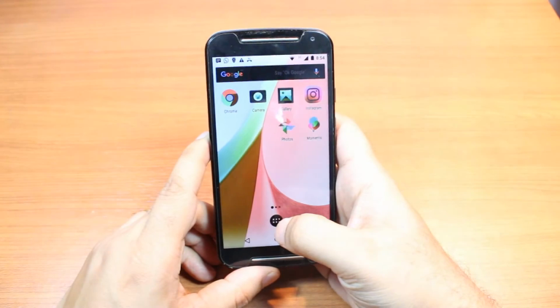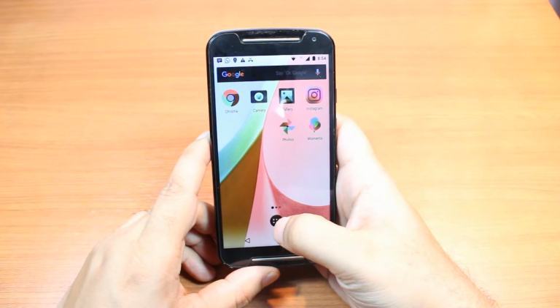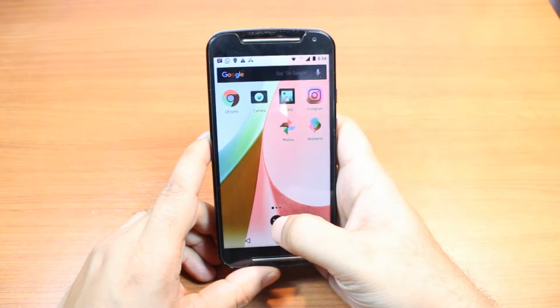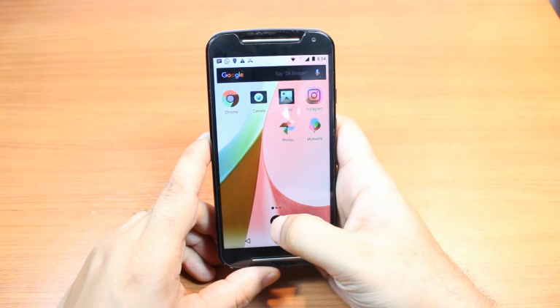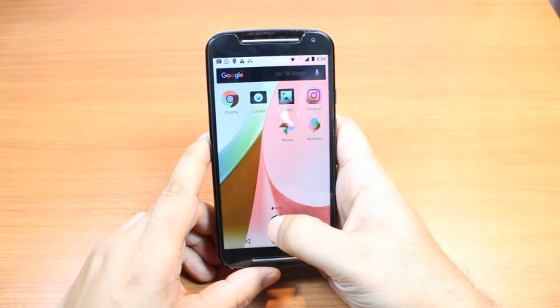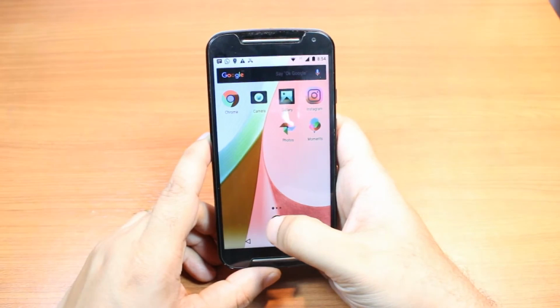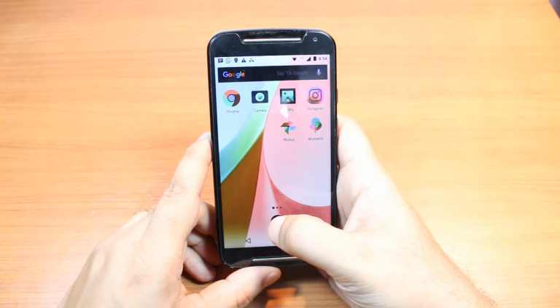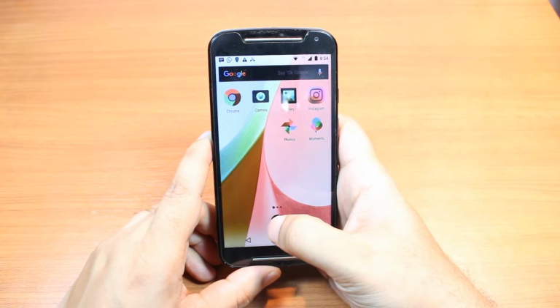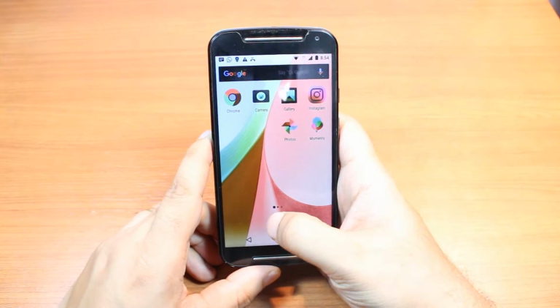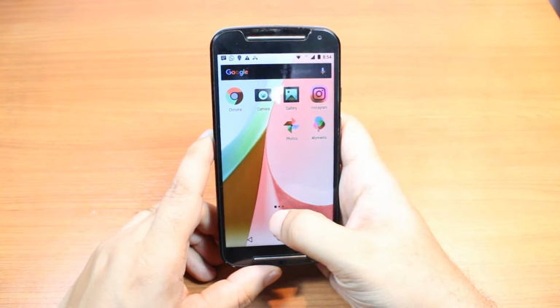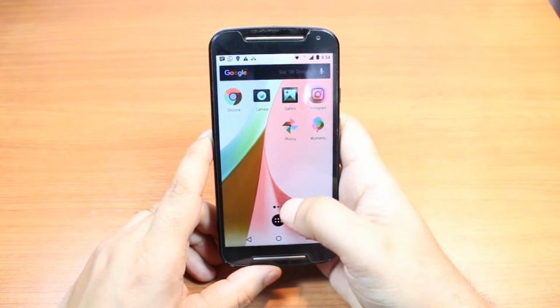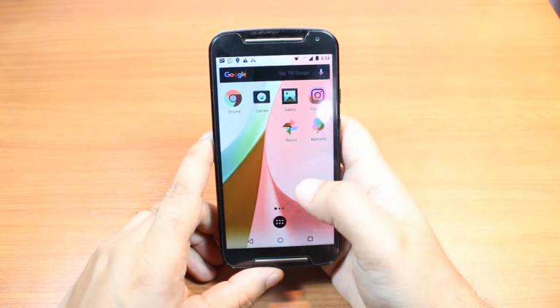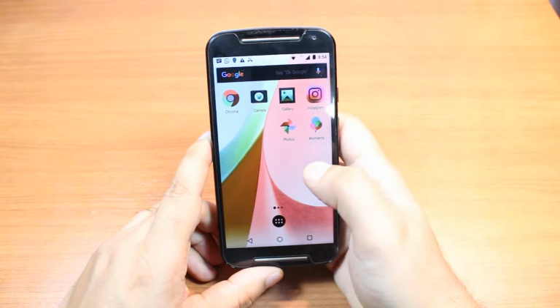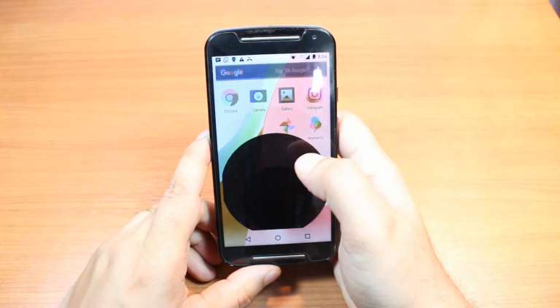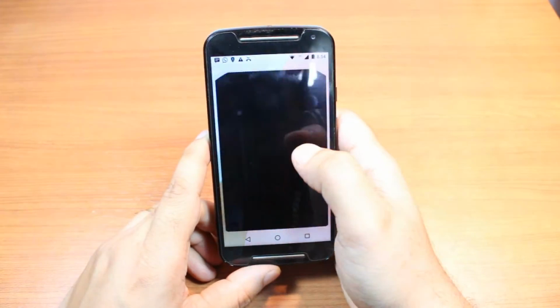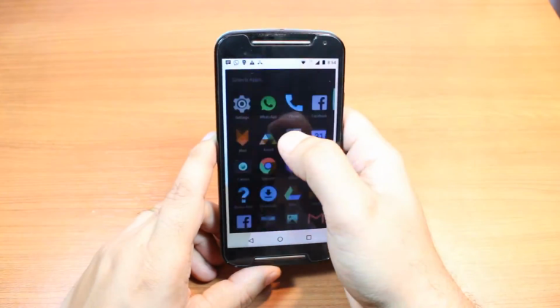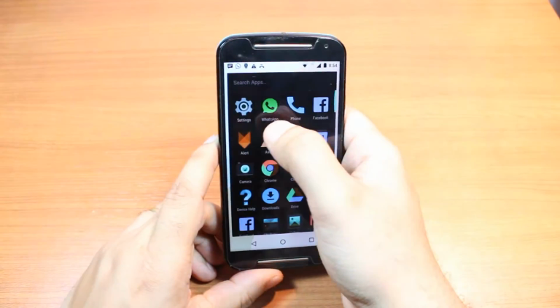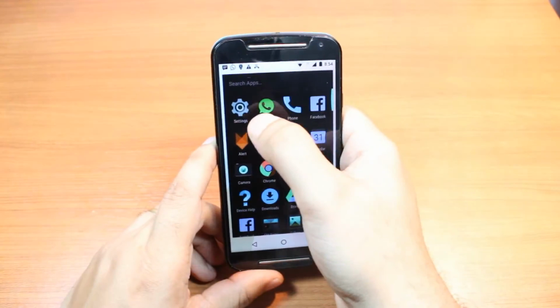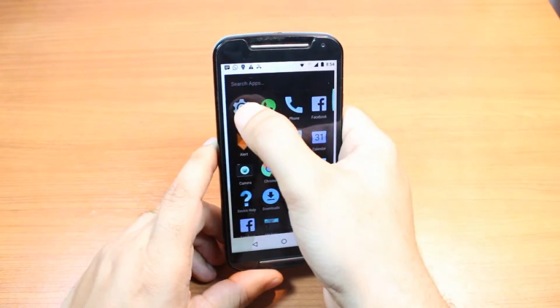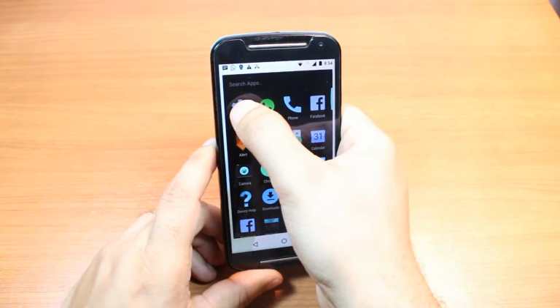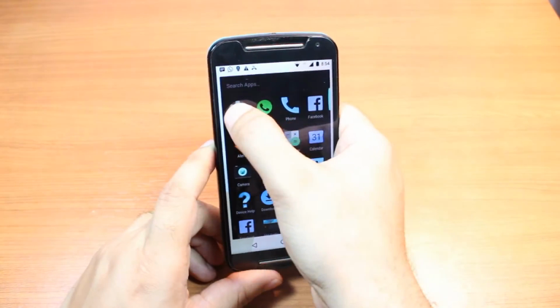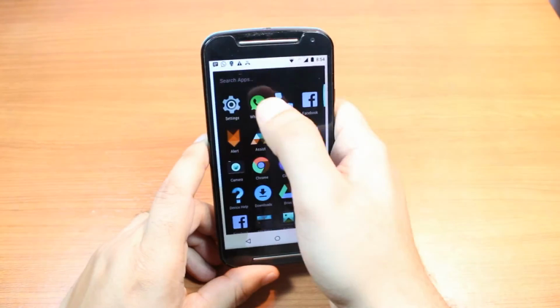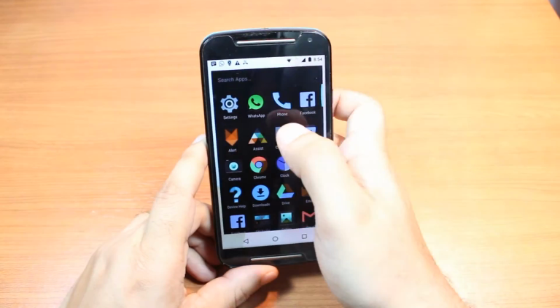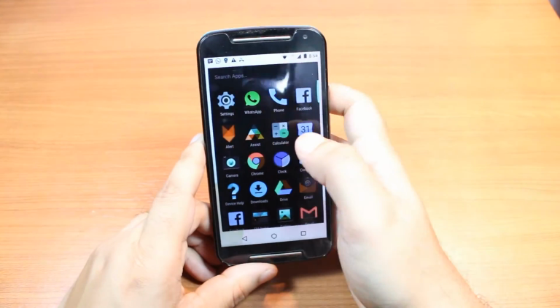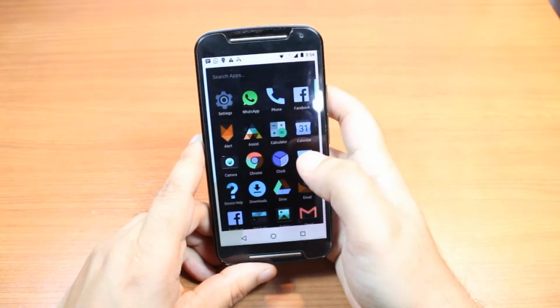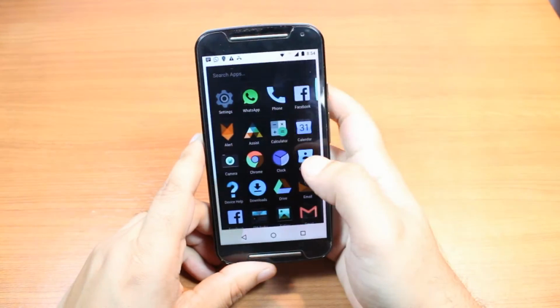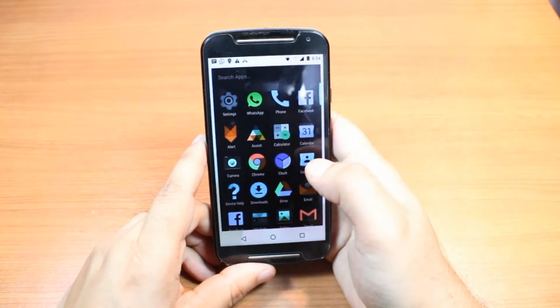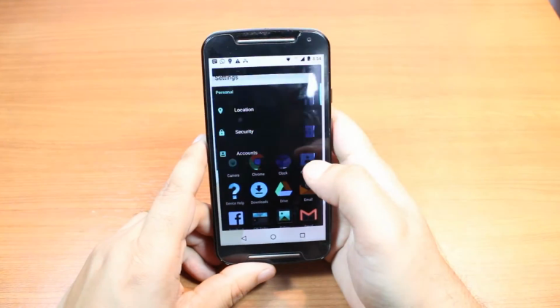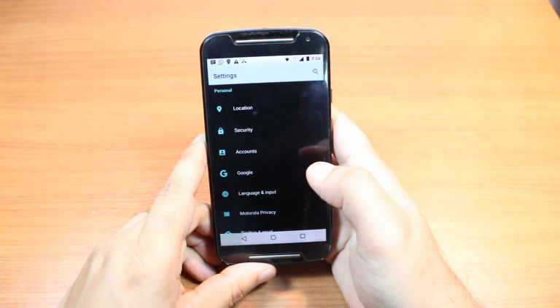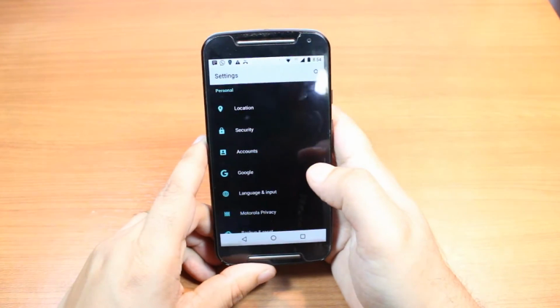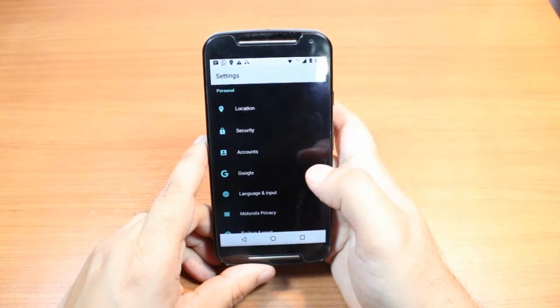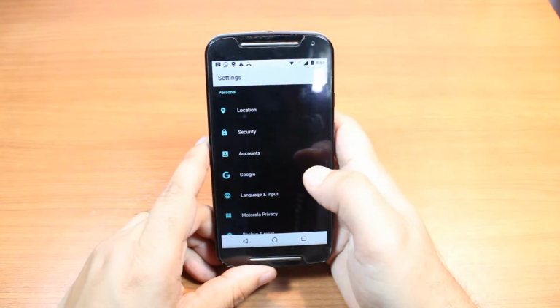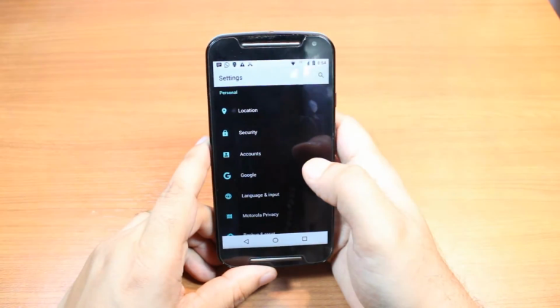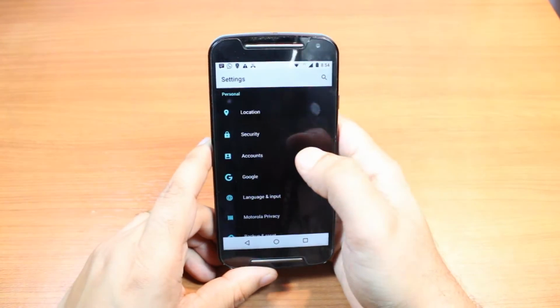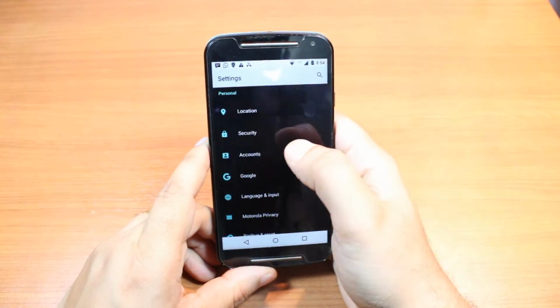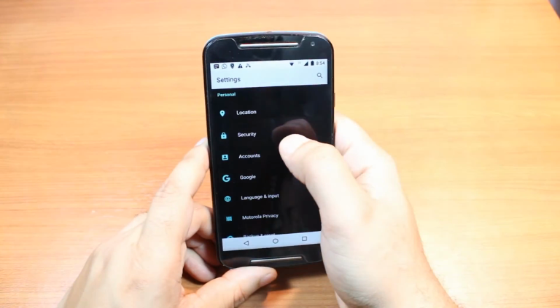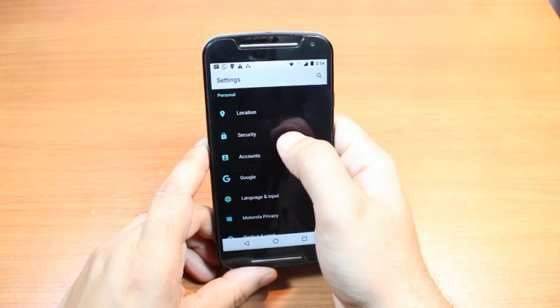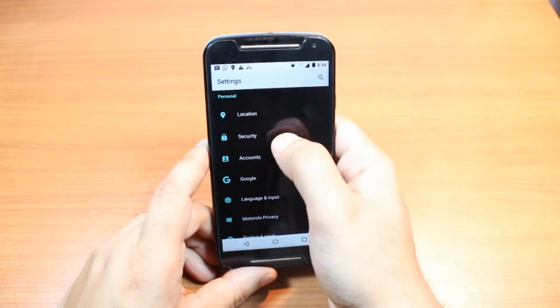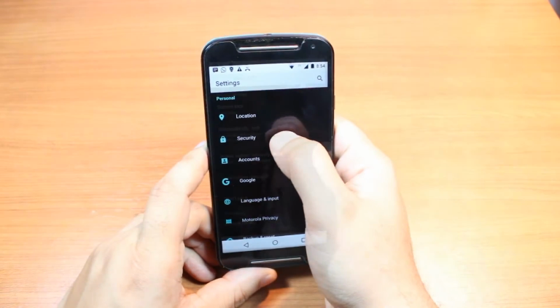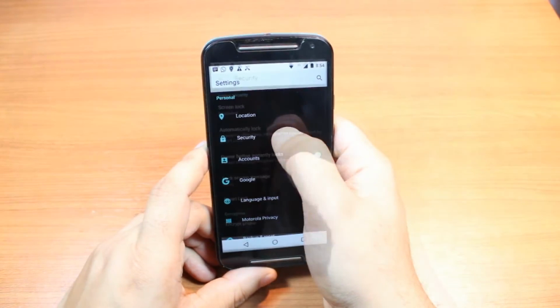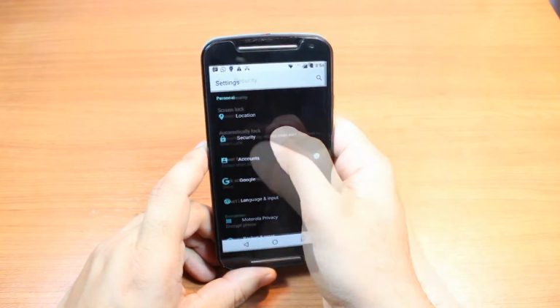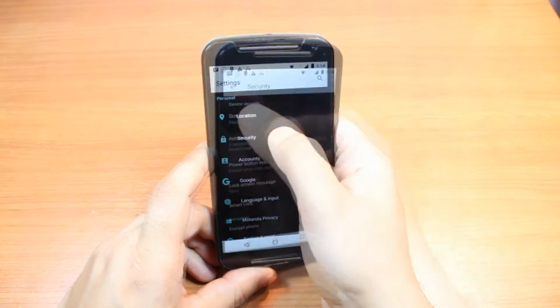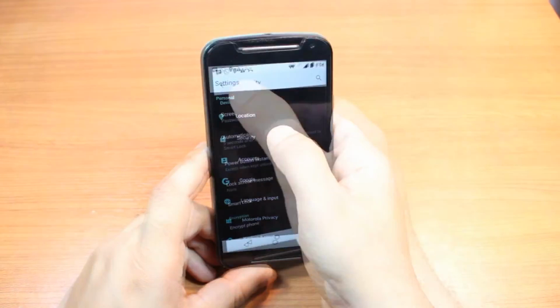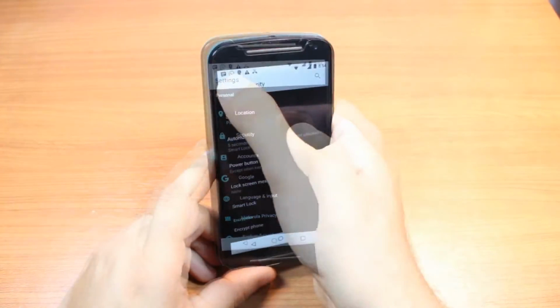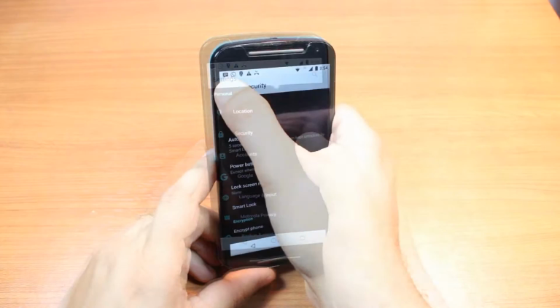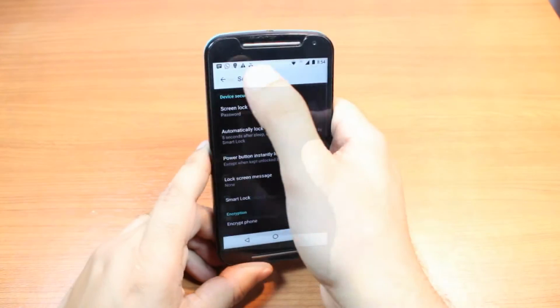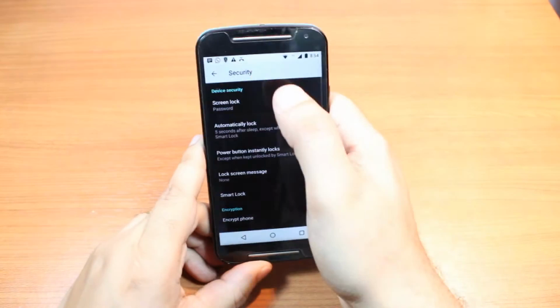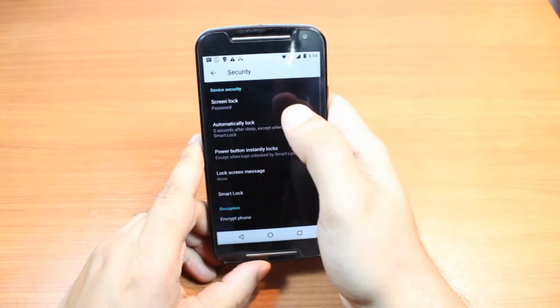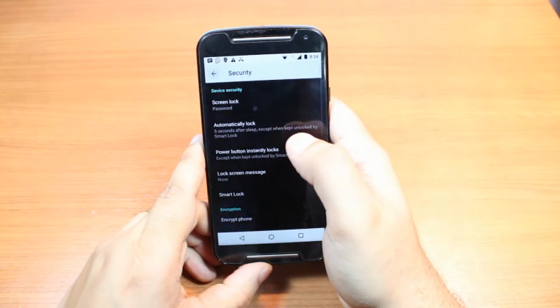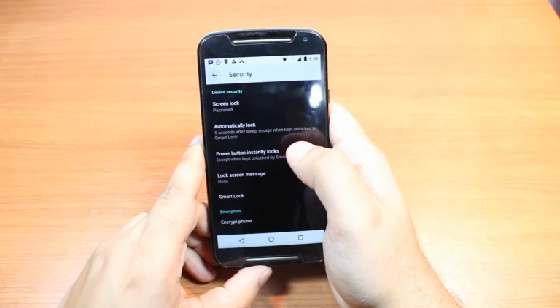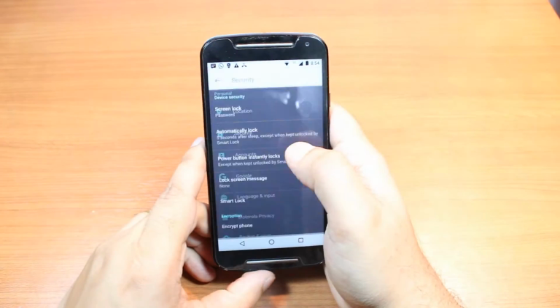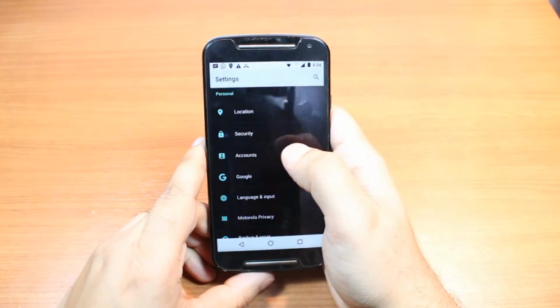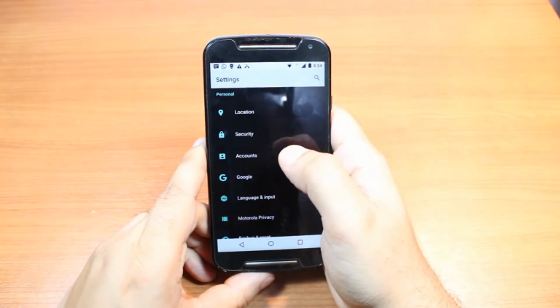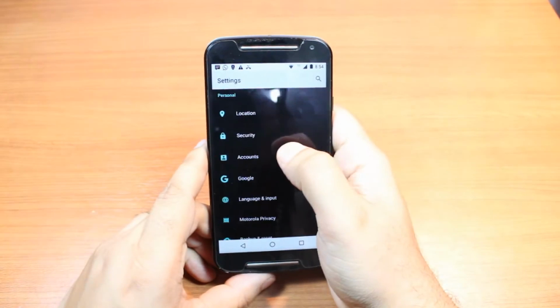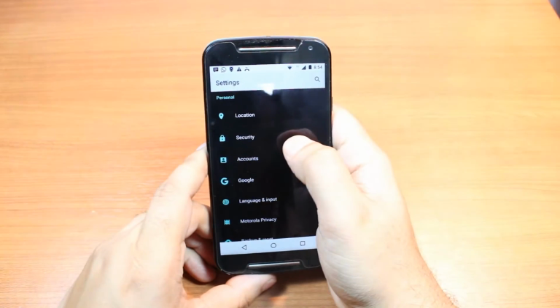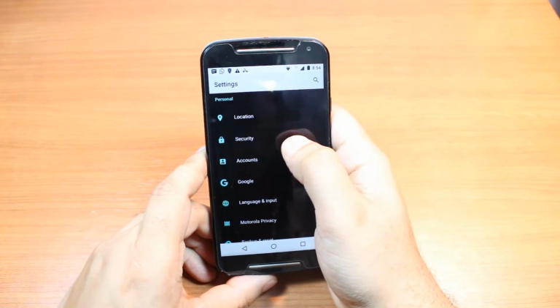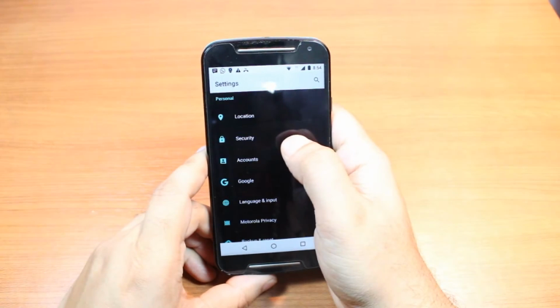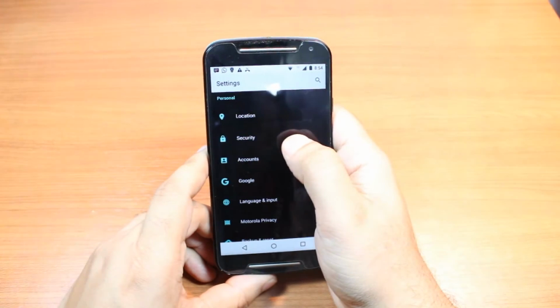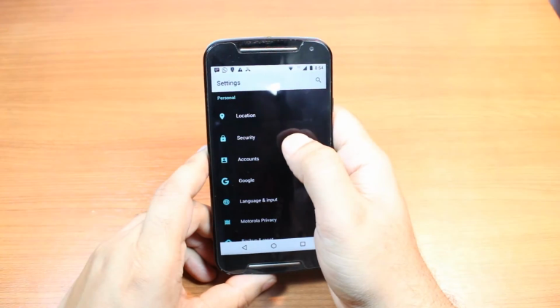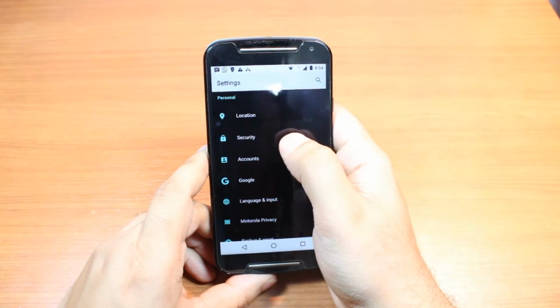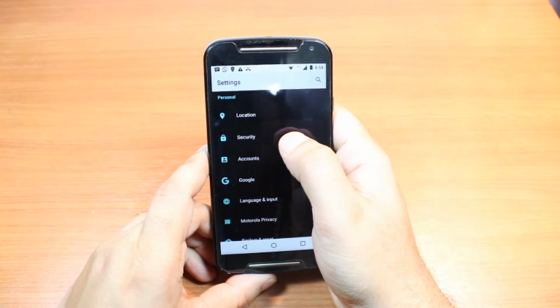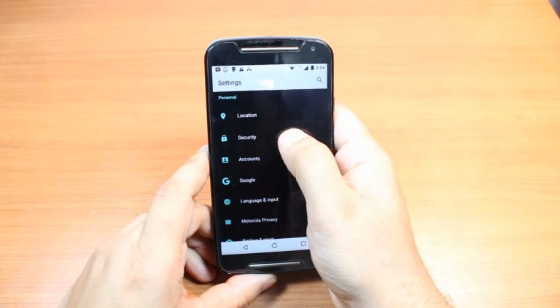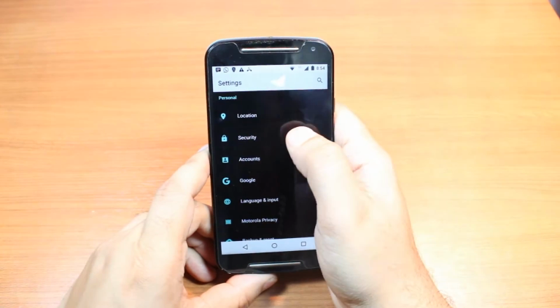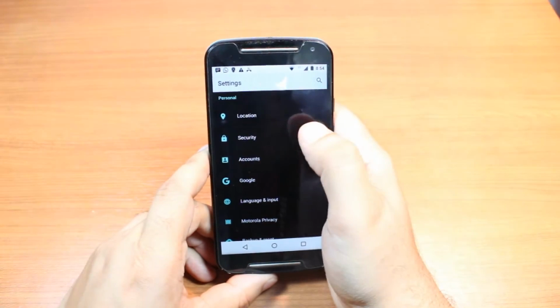Now I hit the menu button. I hit settings. I don't want this lock anymore. I hit security.